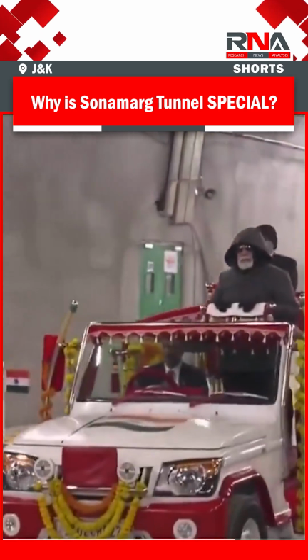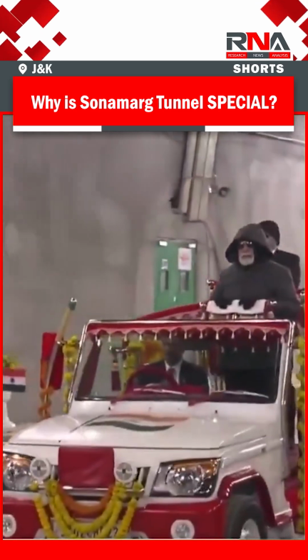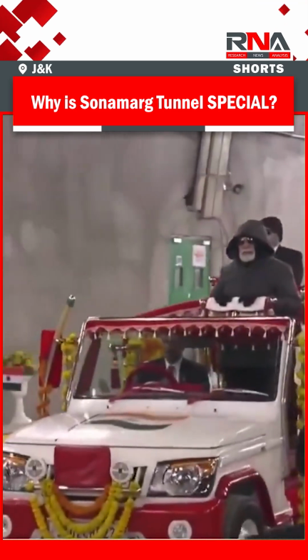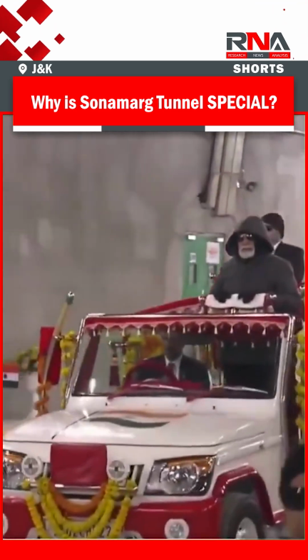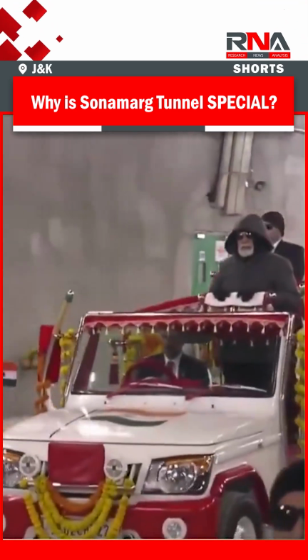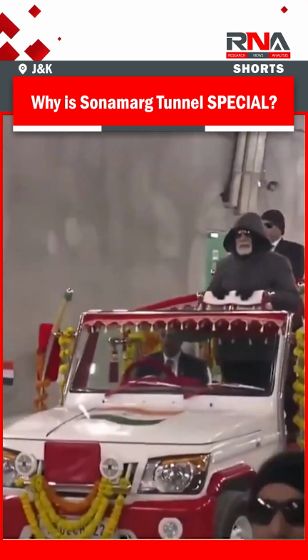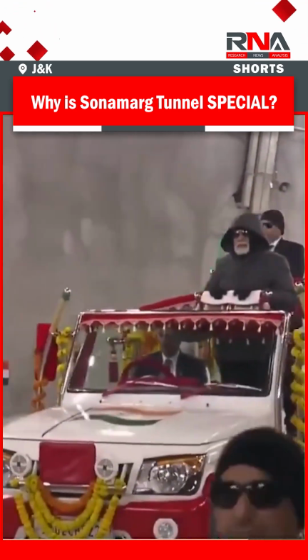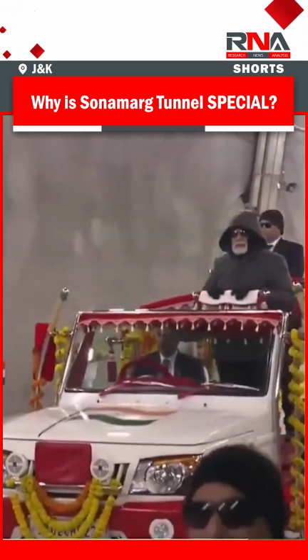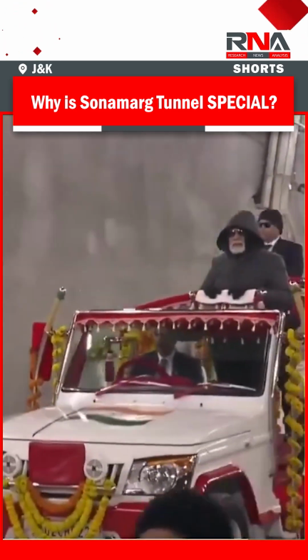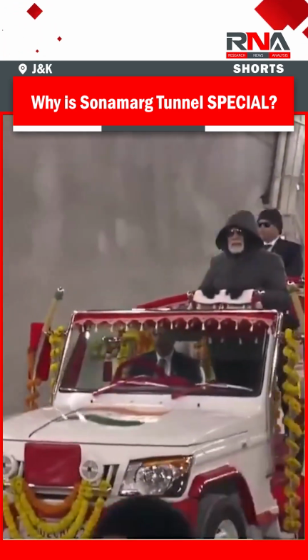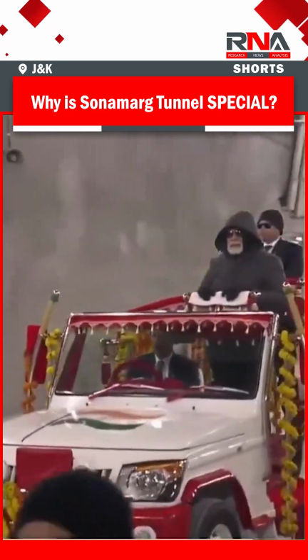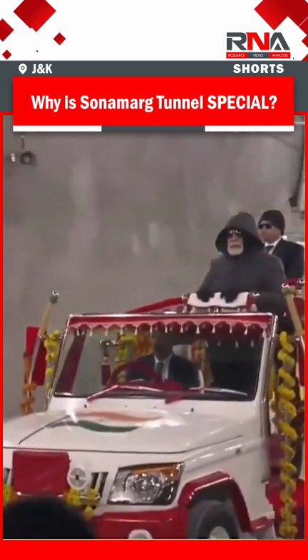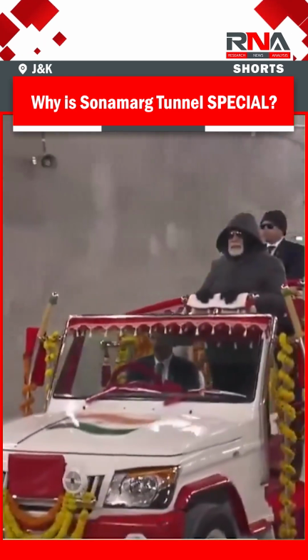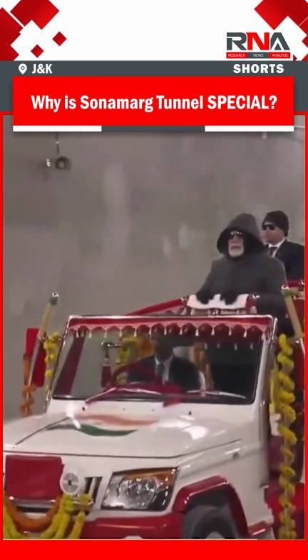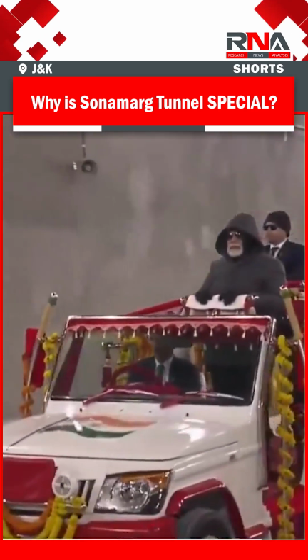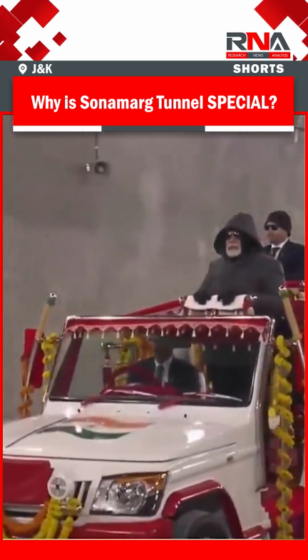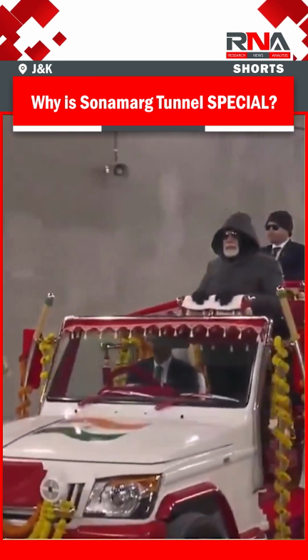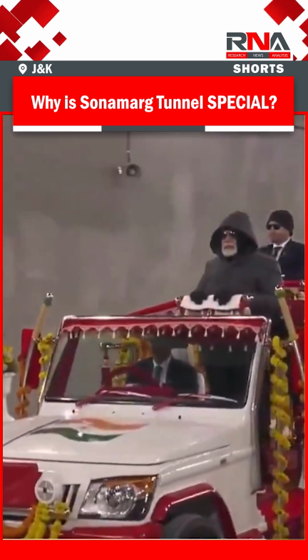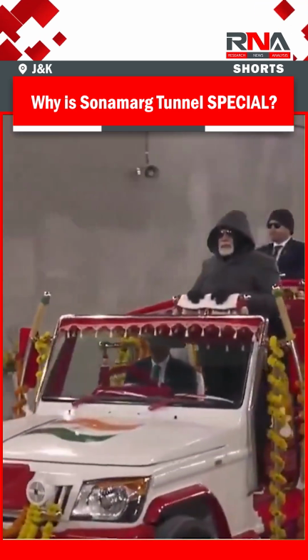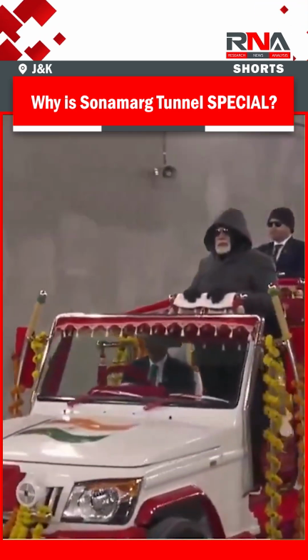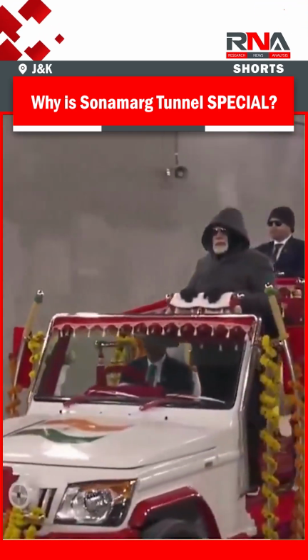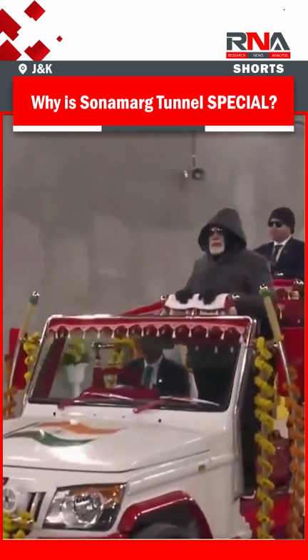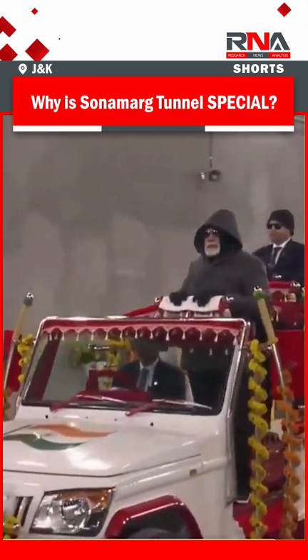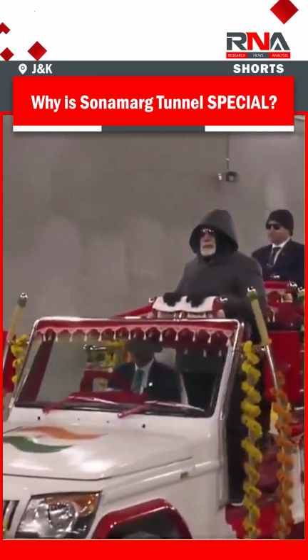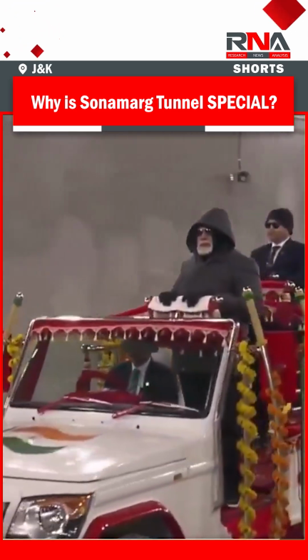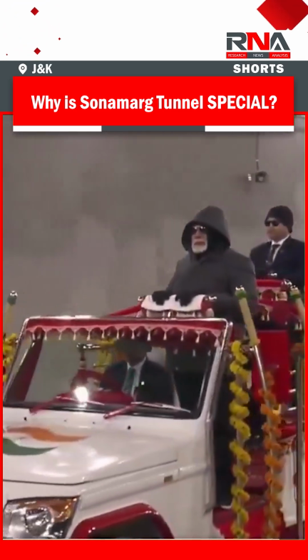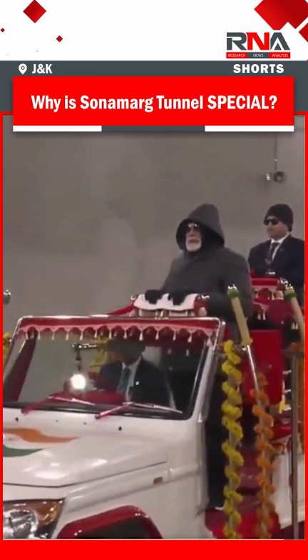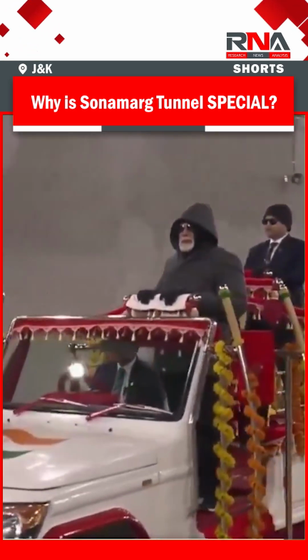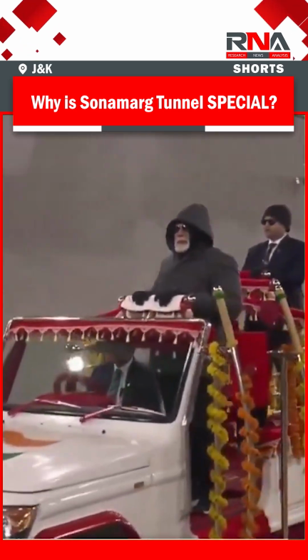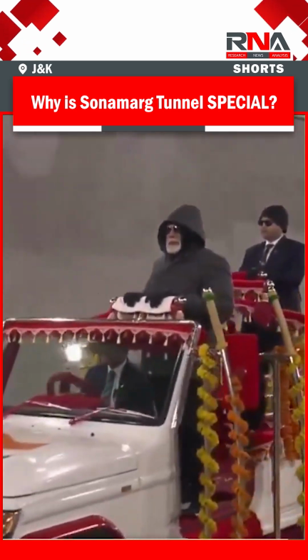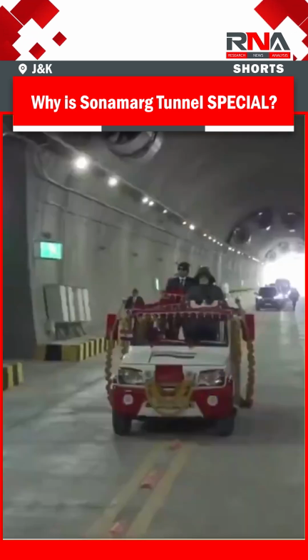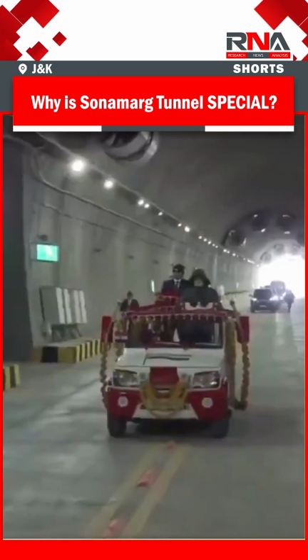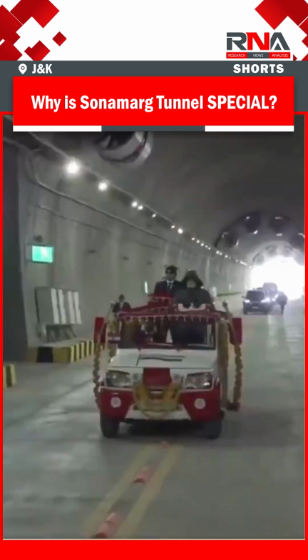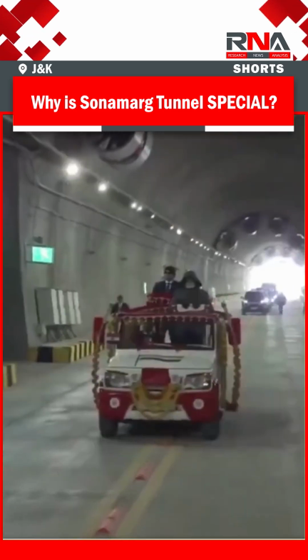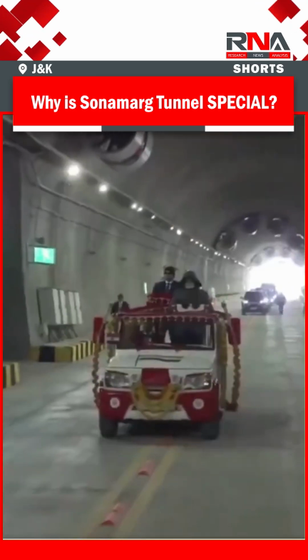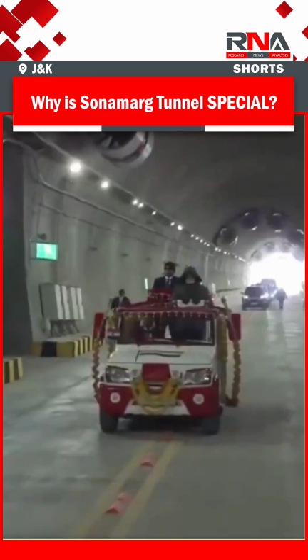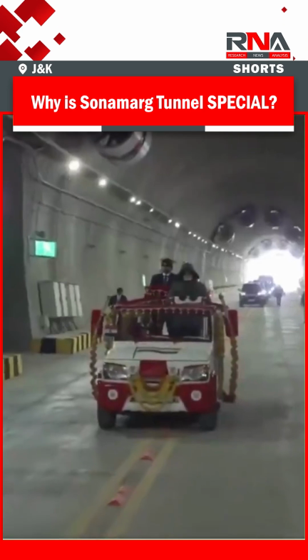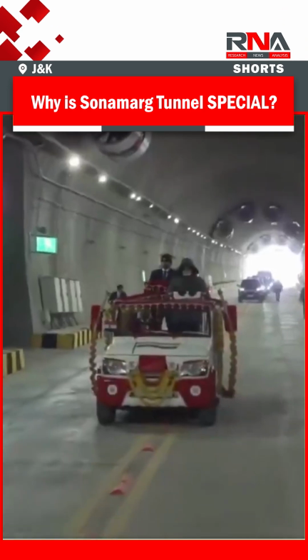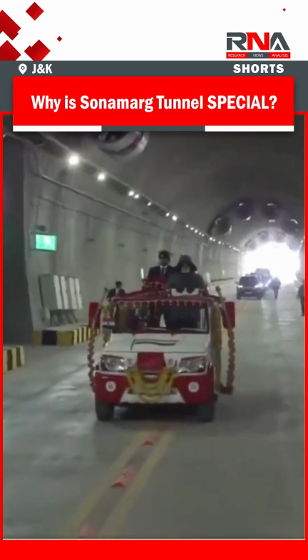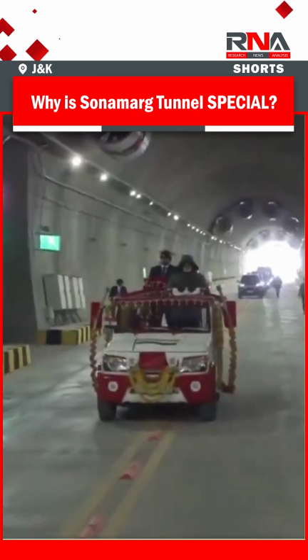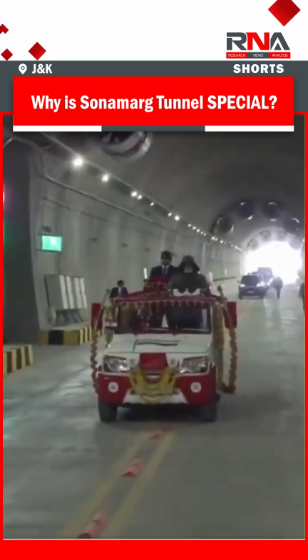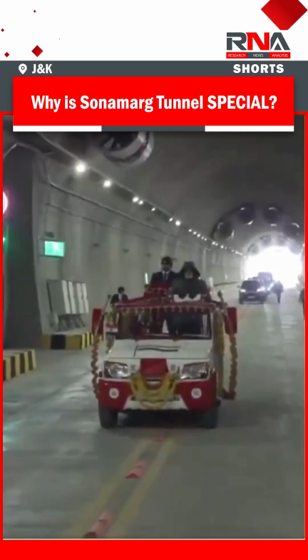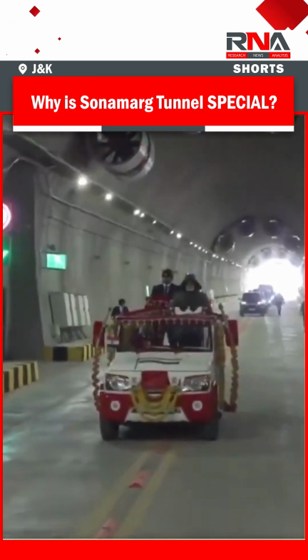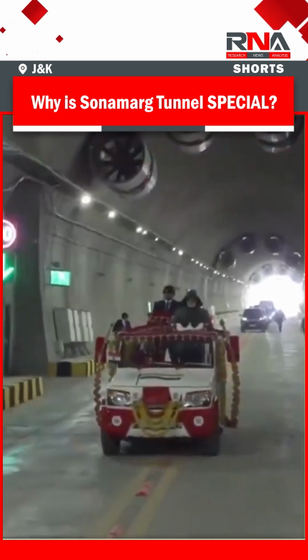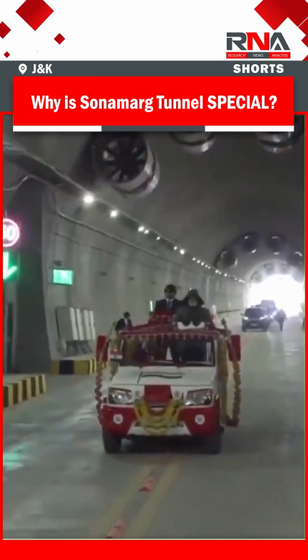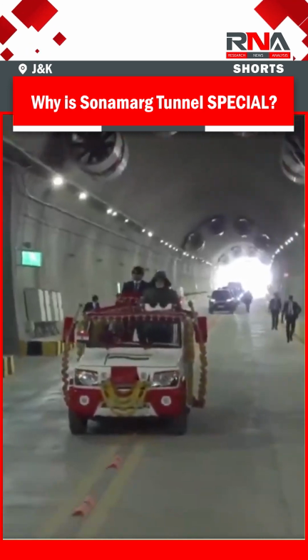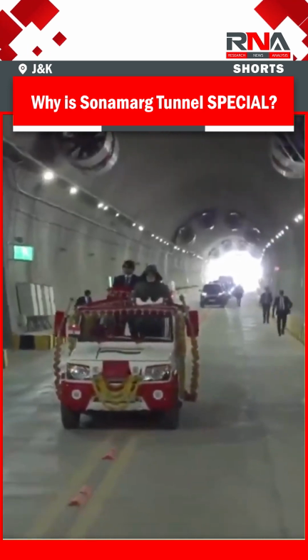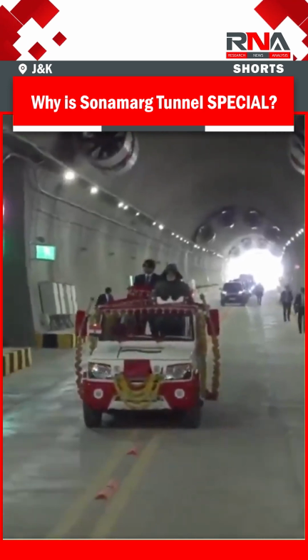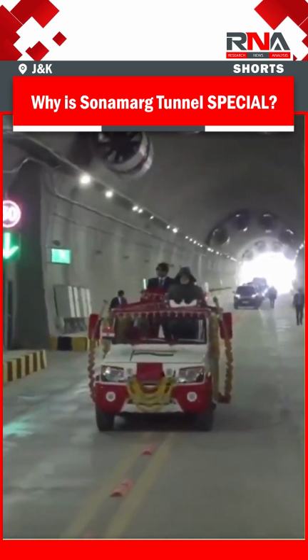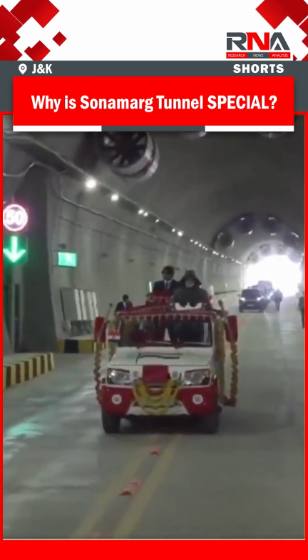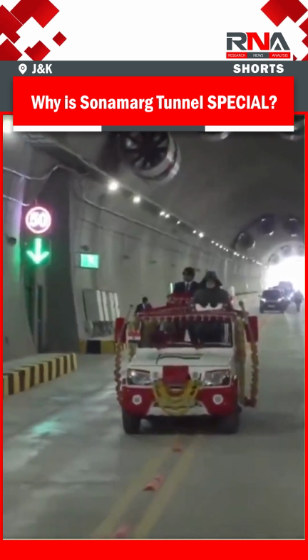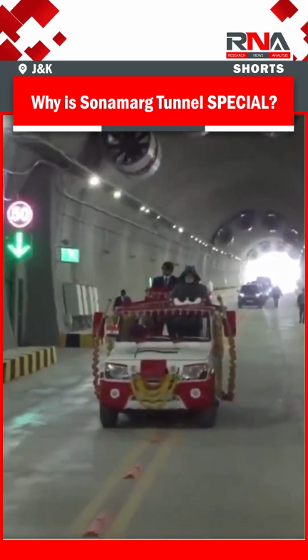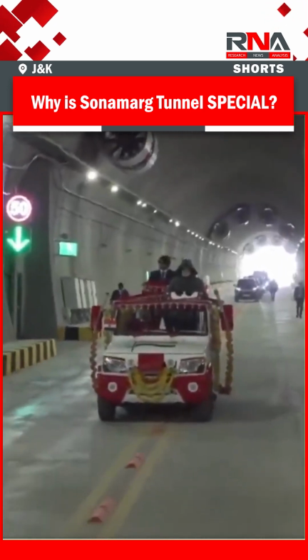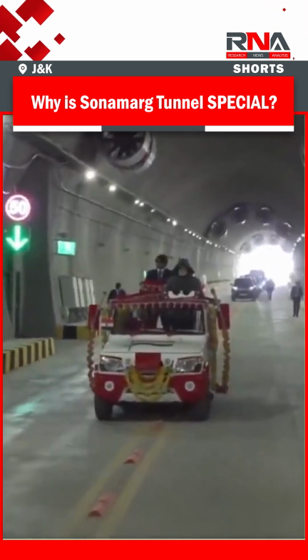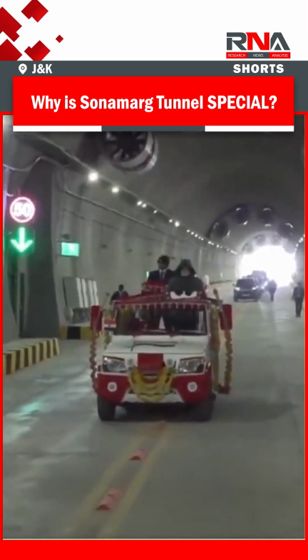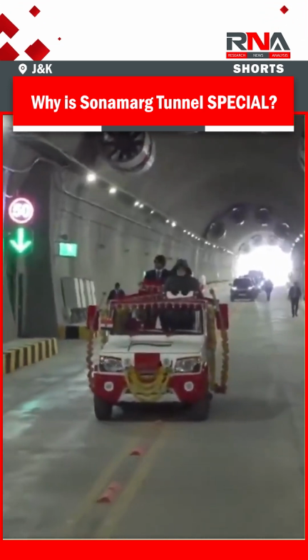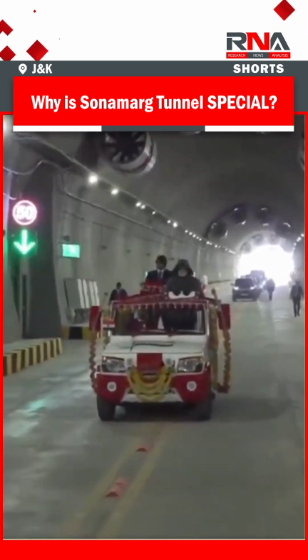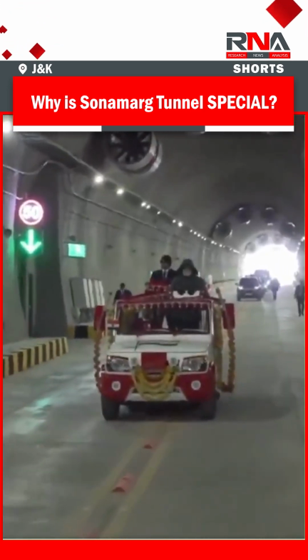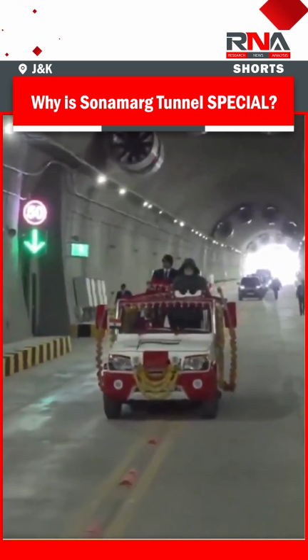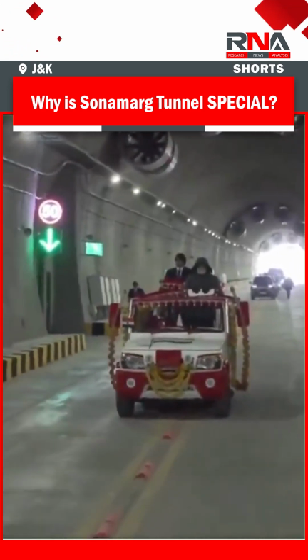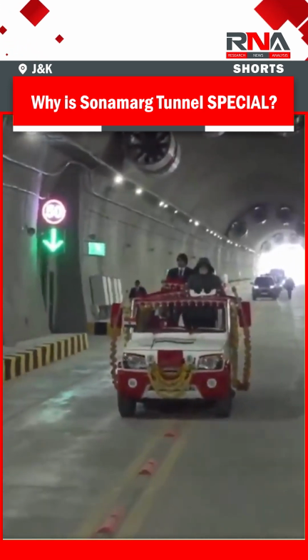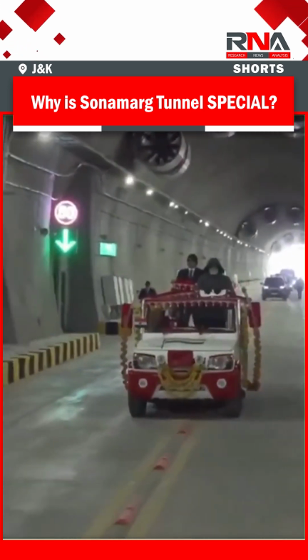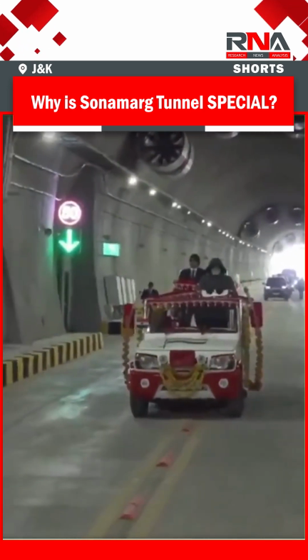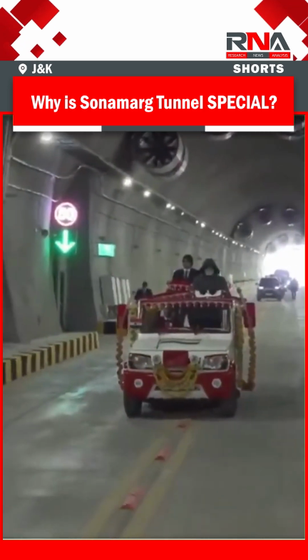It has also helped in expanding tourism. Sonamarg can now transform into a winter sports and adventure tourism hub.